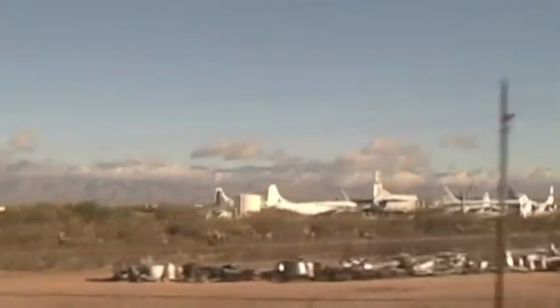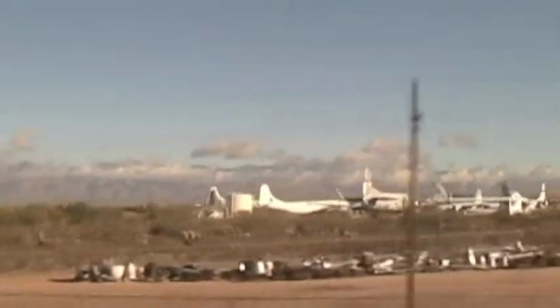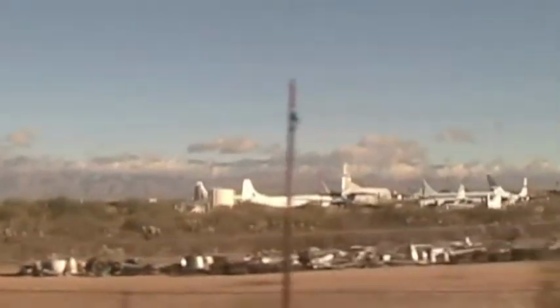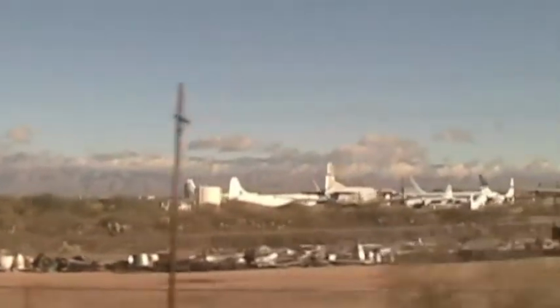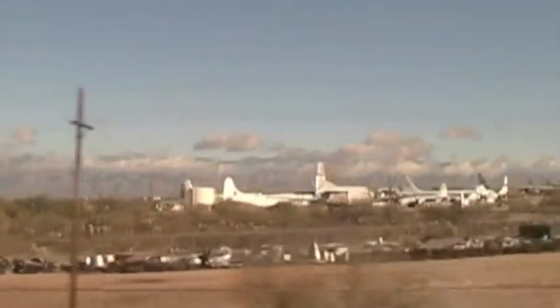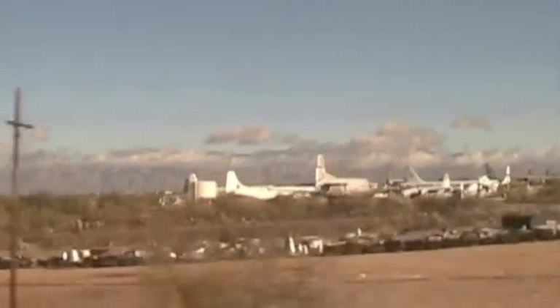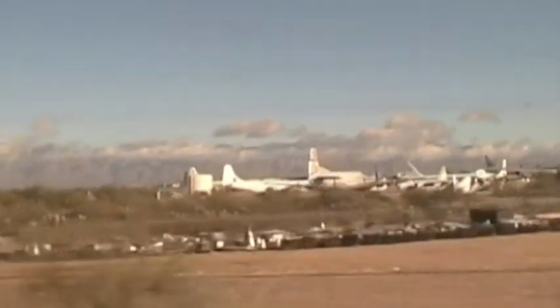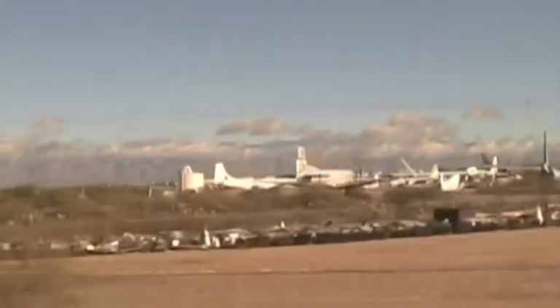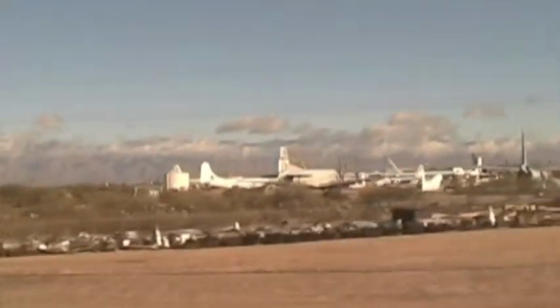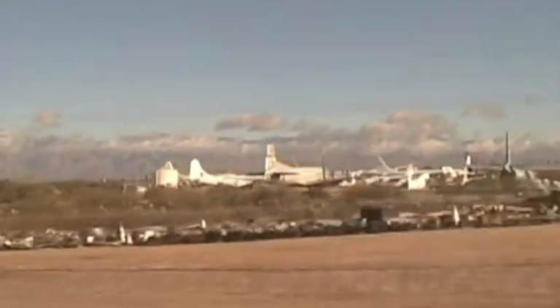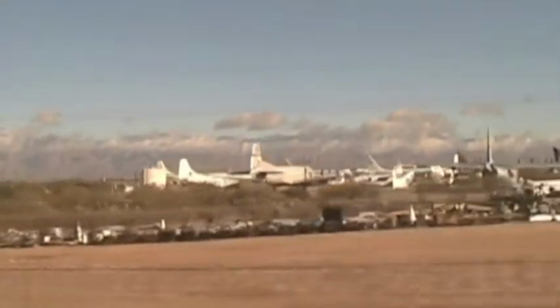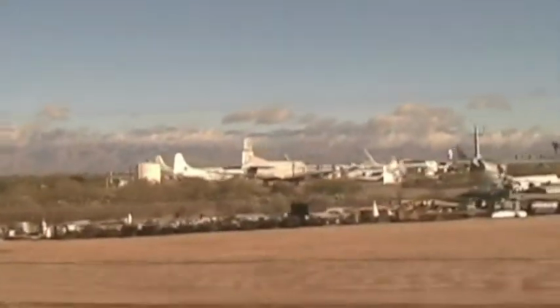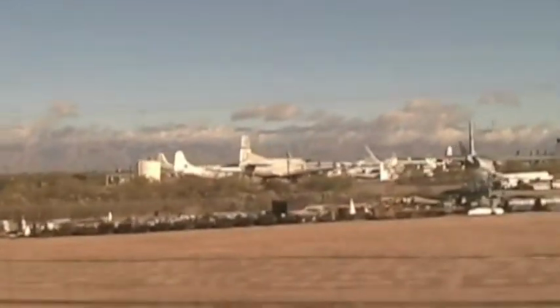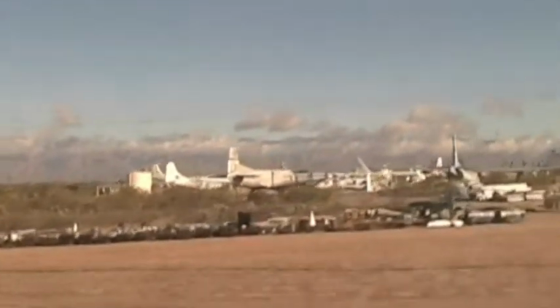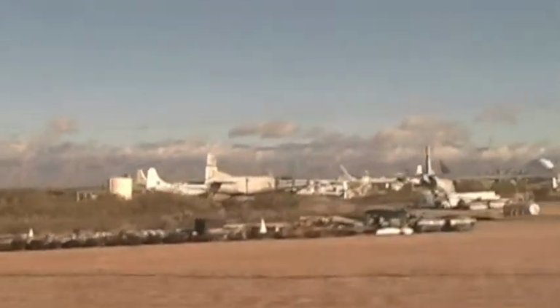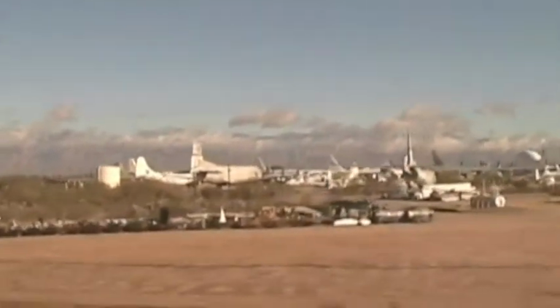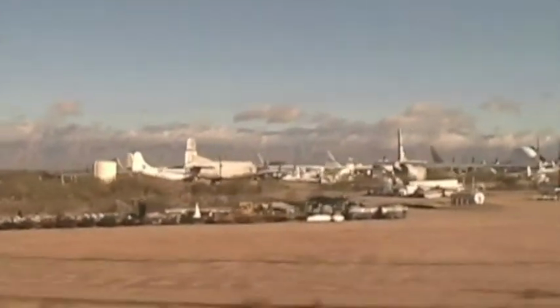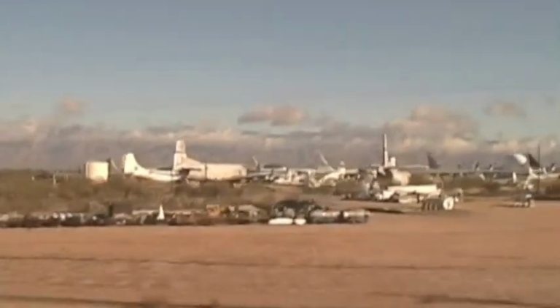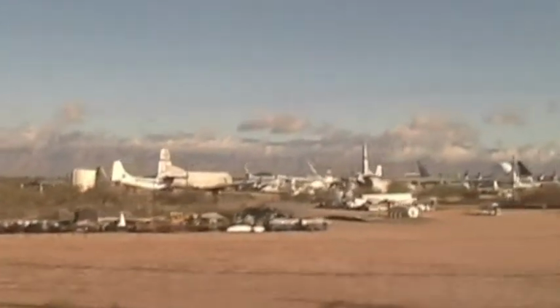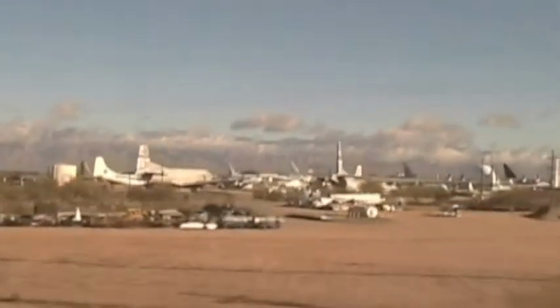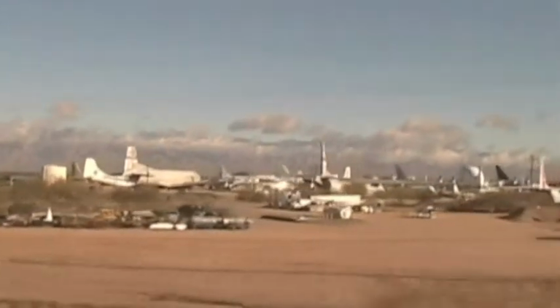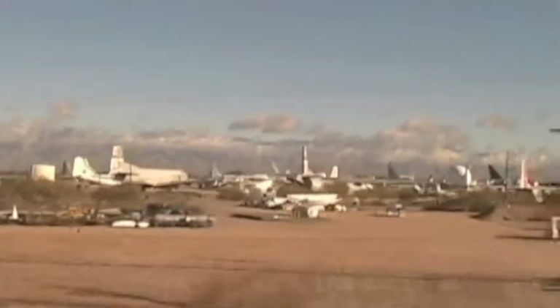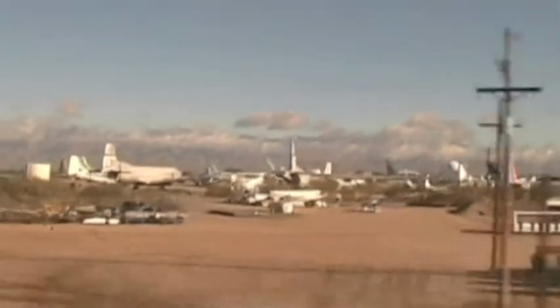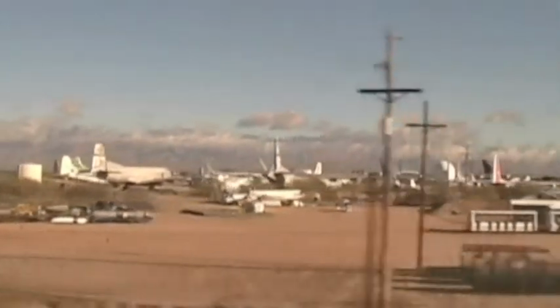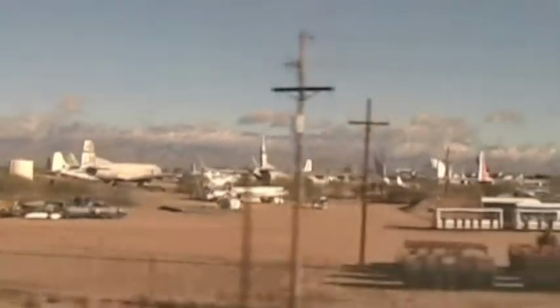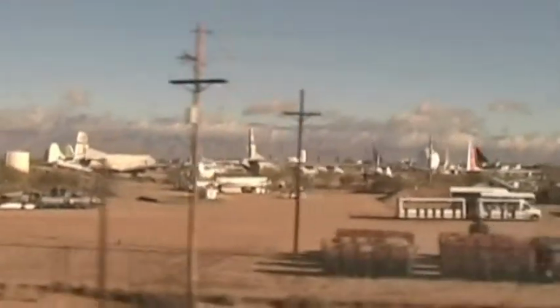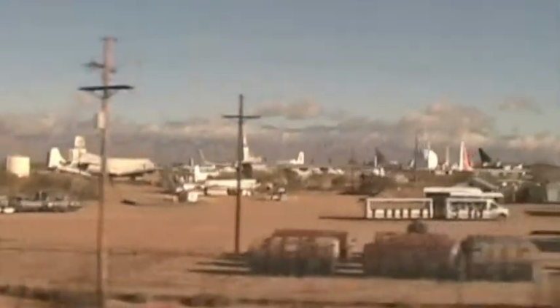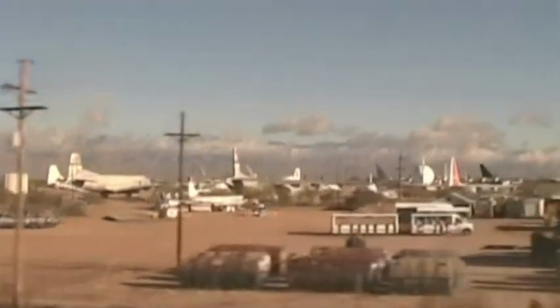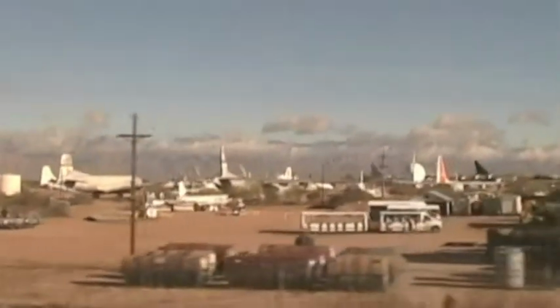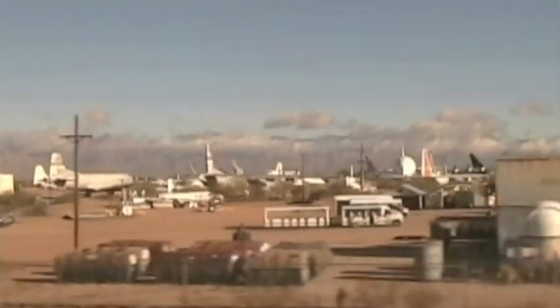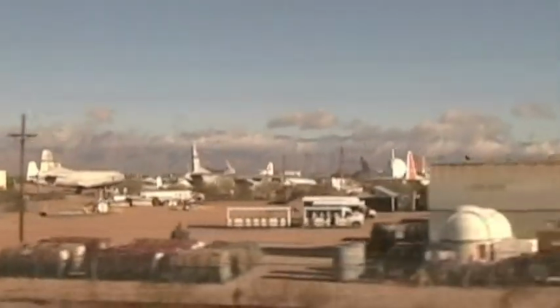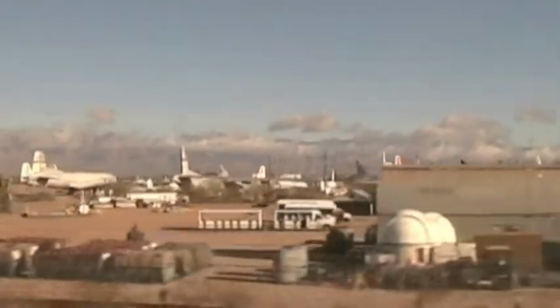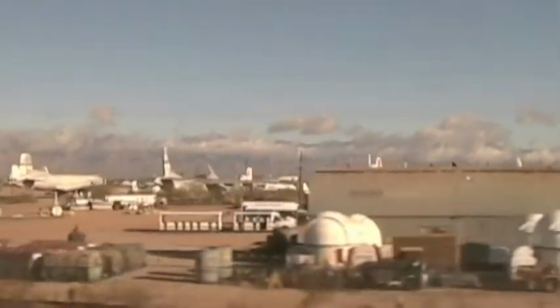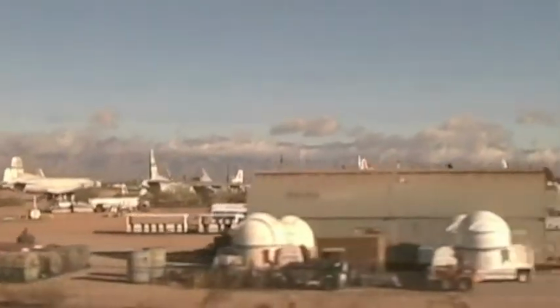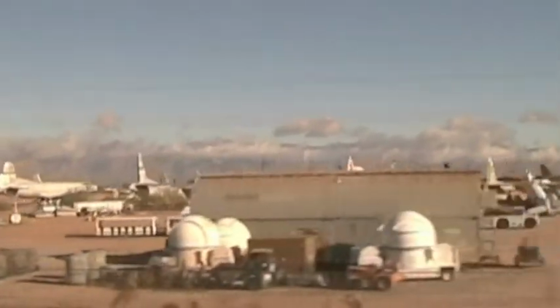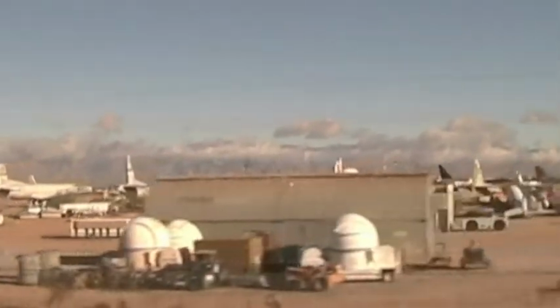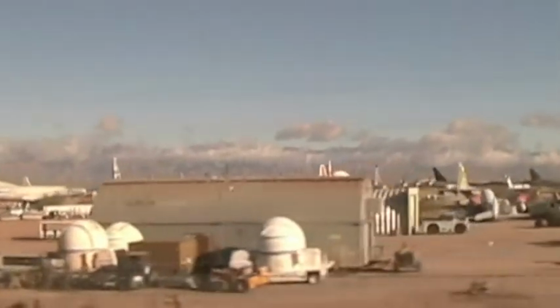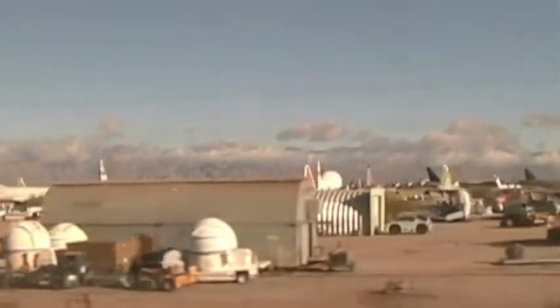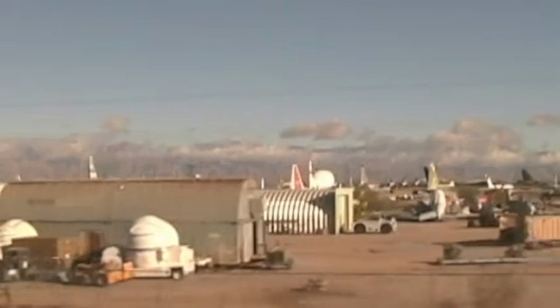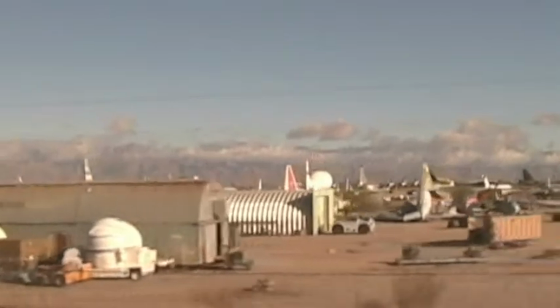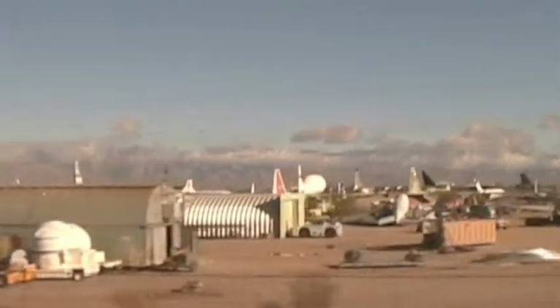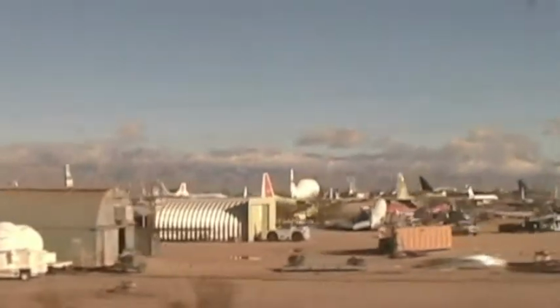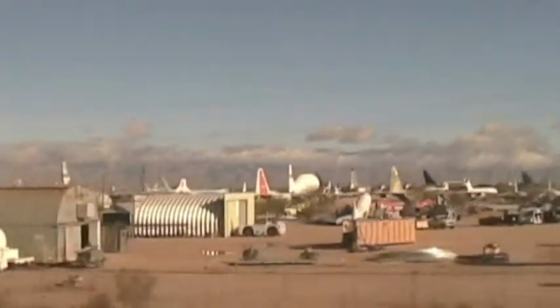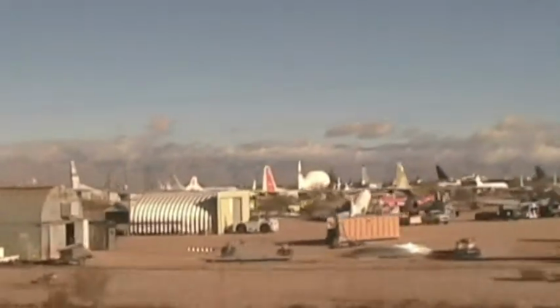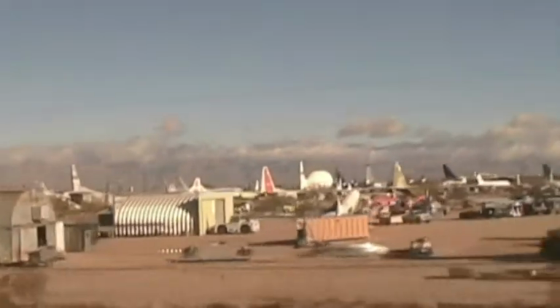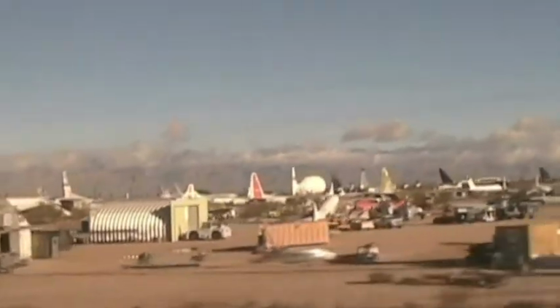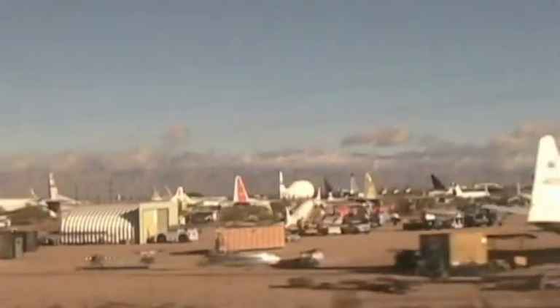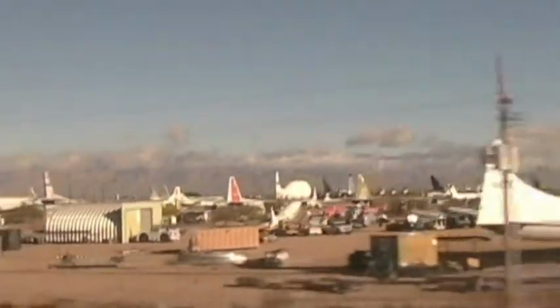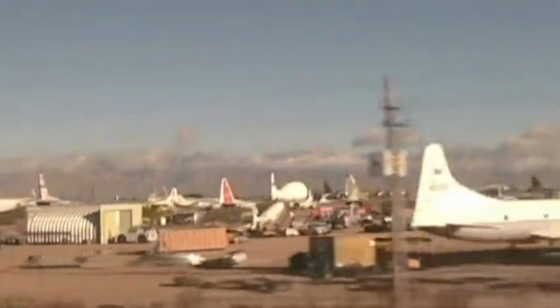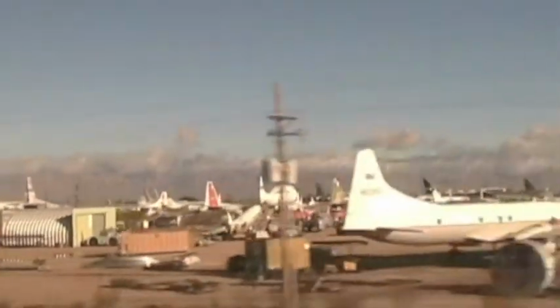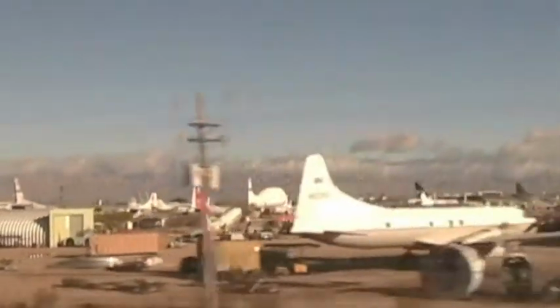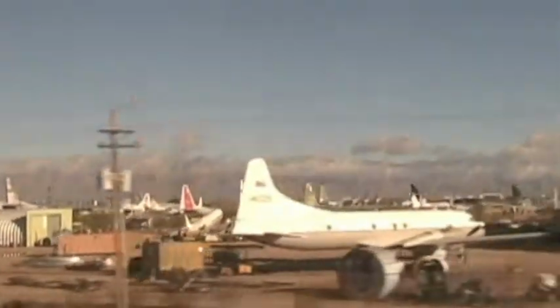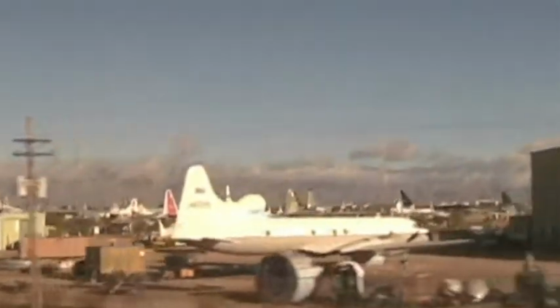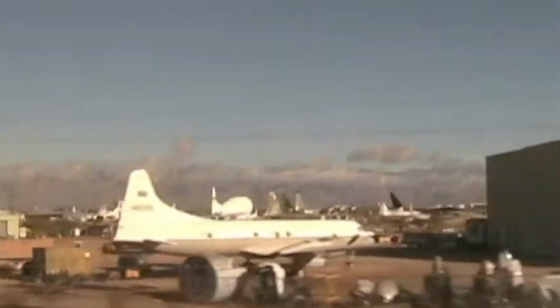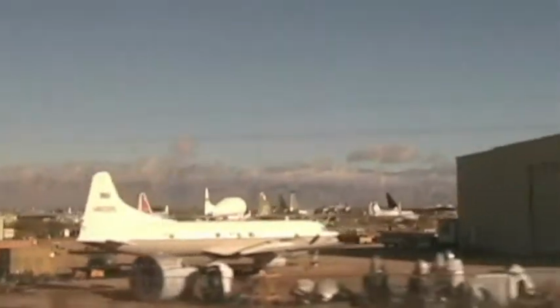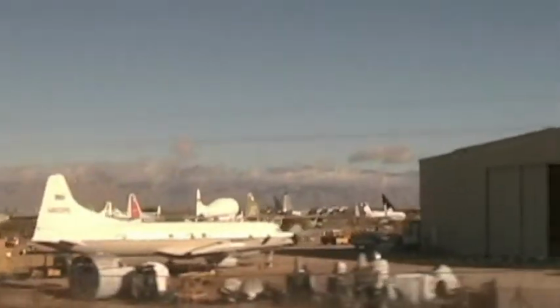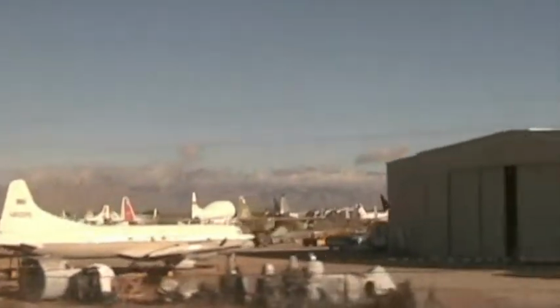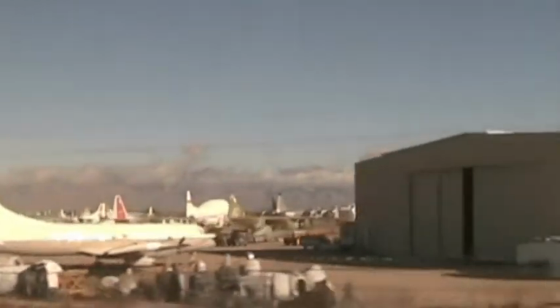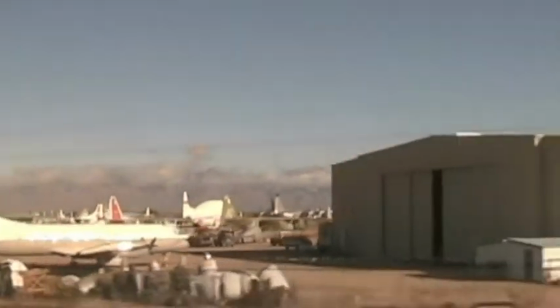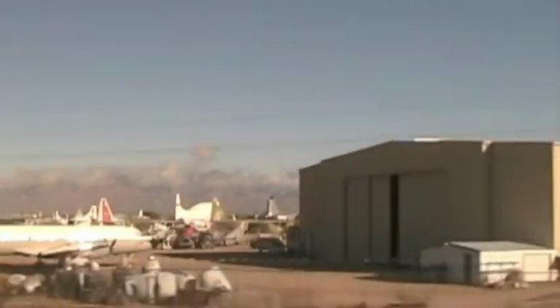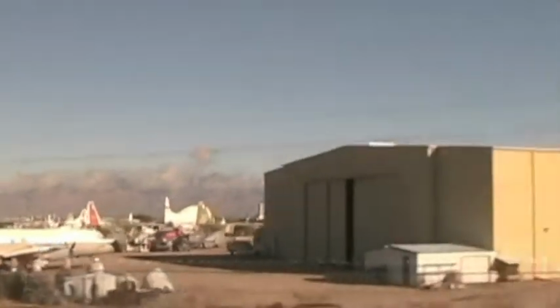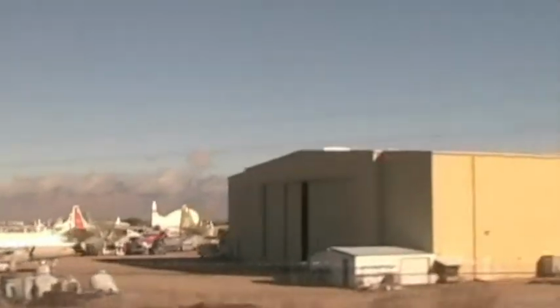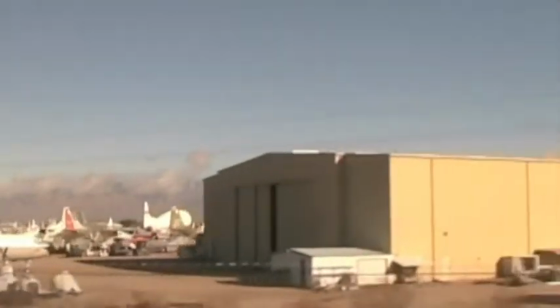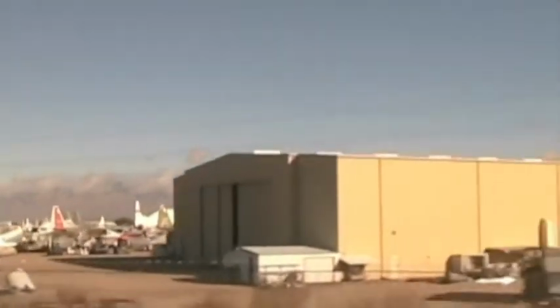What are all these passenger jets doing parked in the Arizona desert? The dry desert air is preserving them.